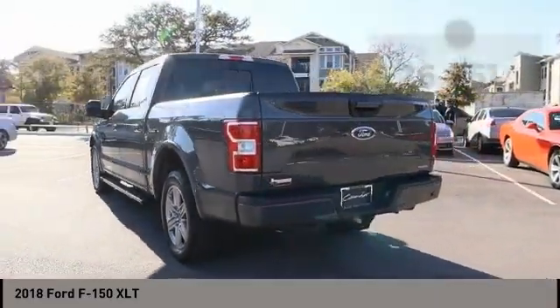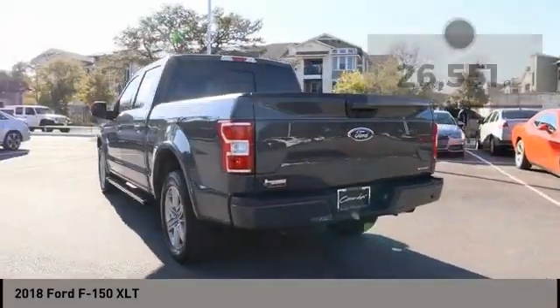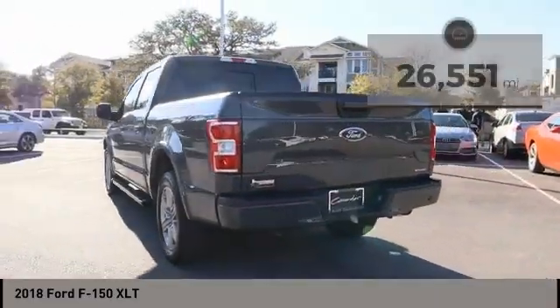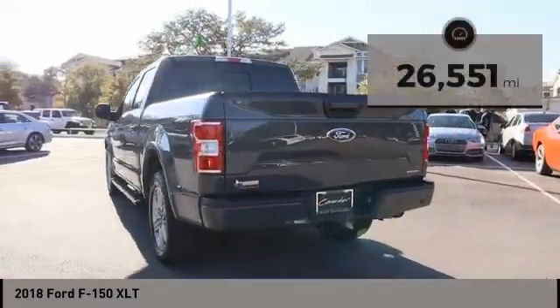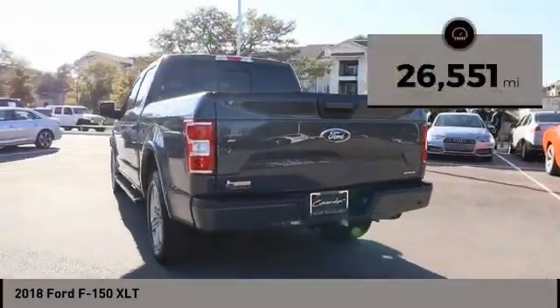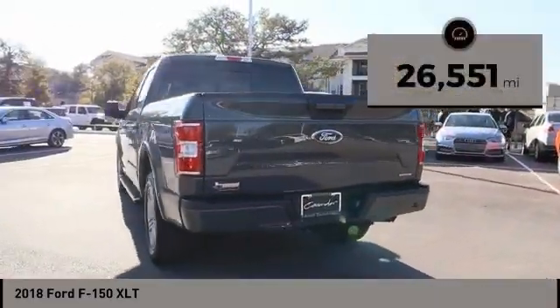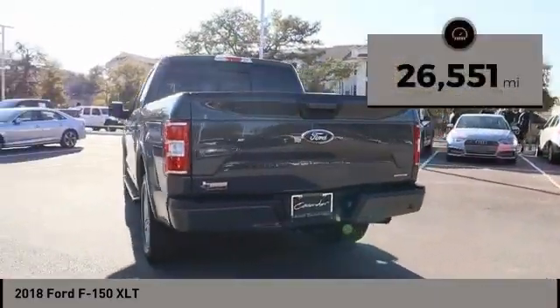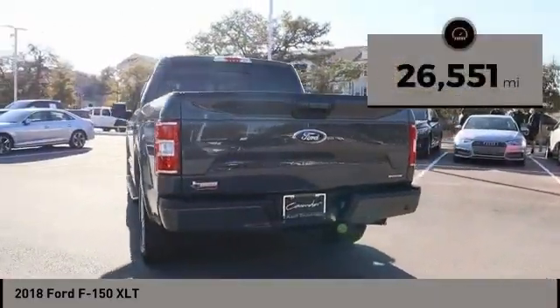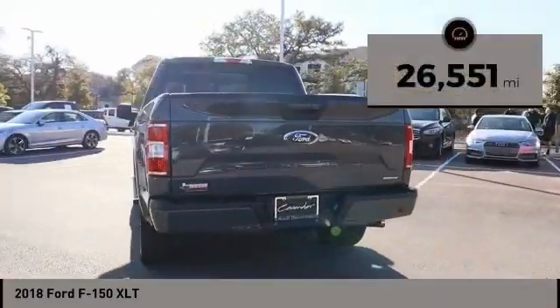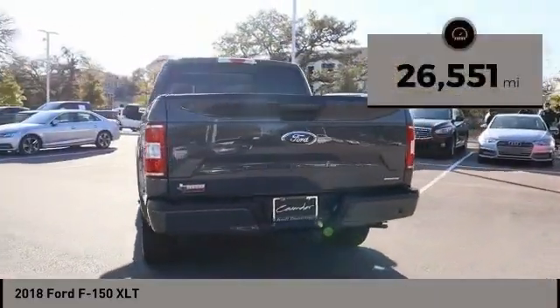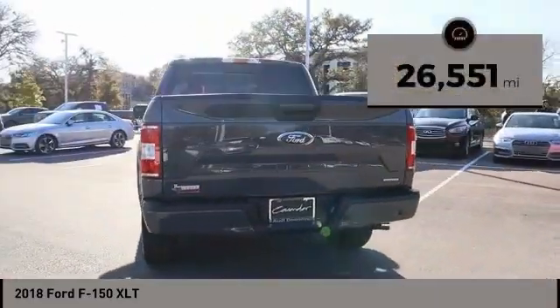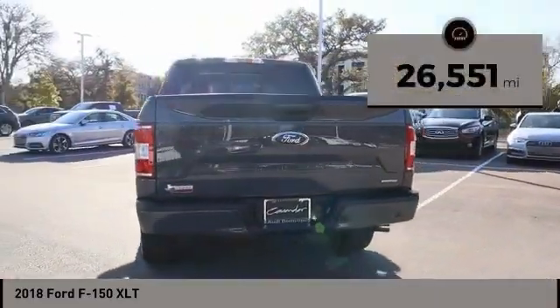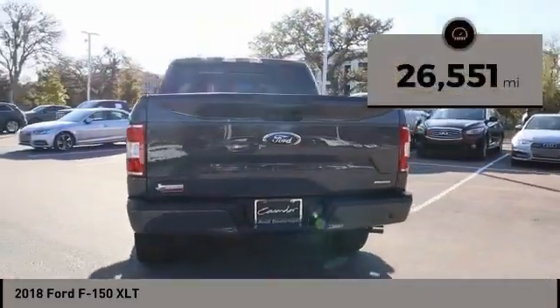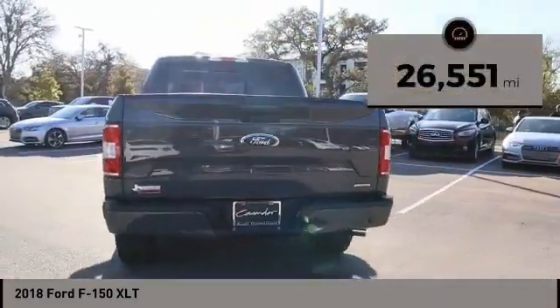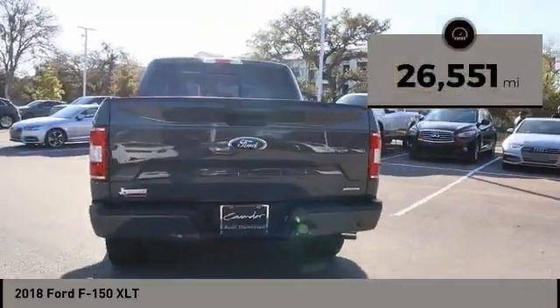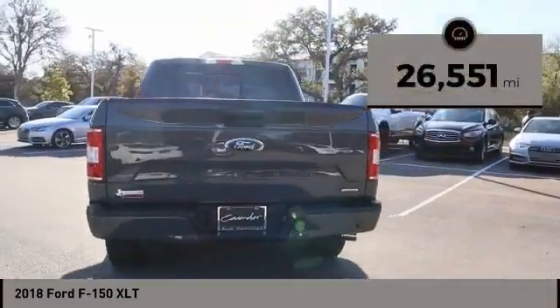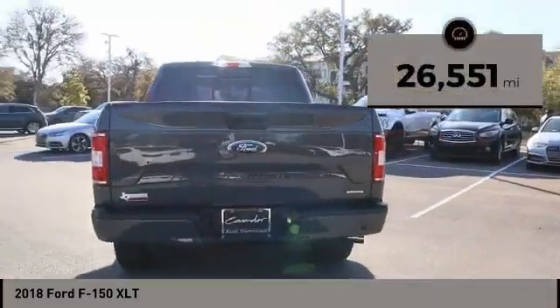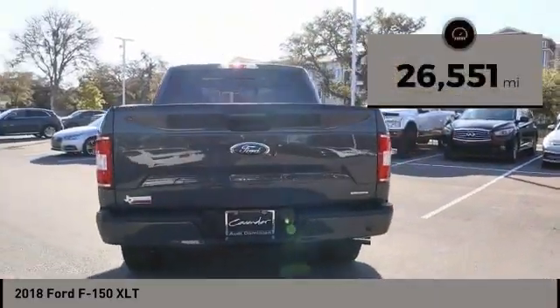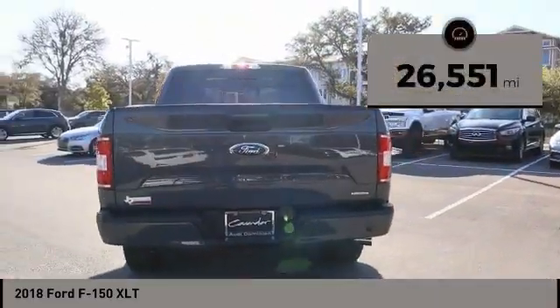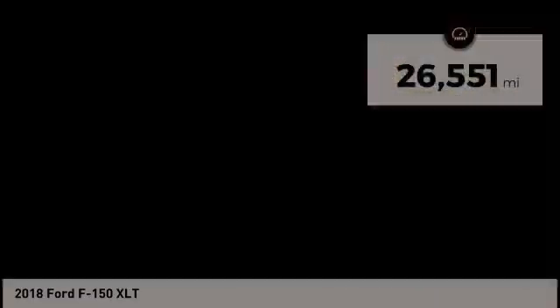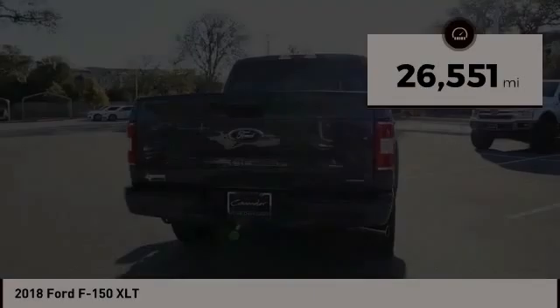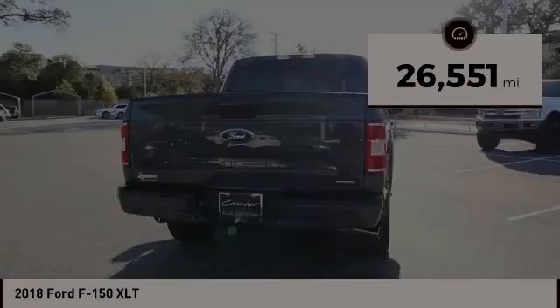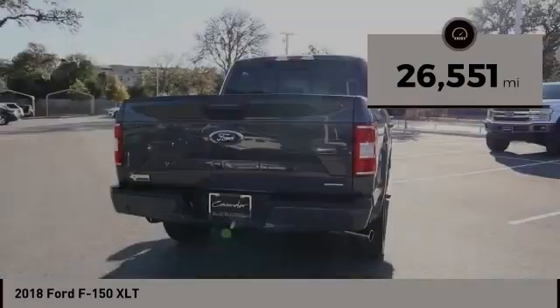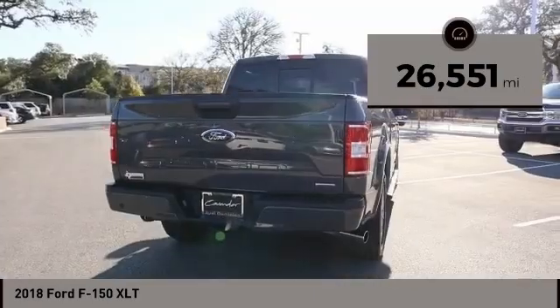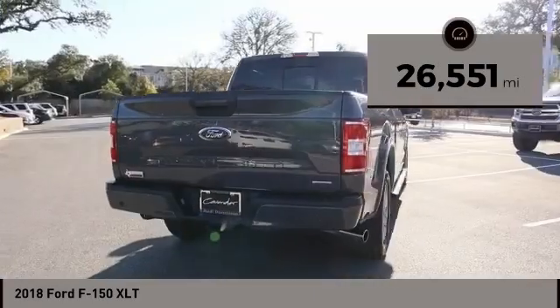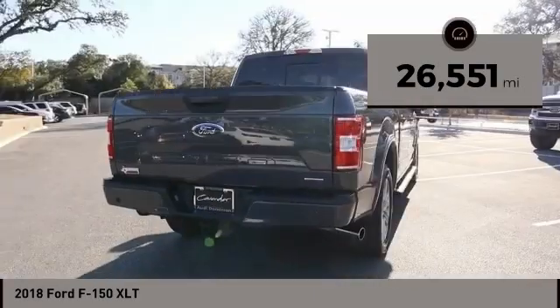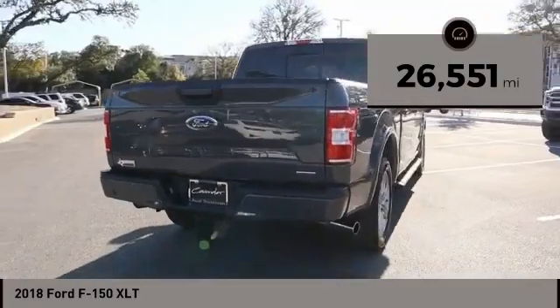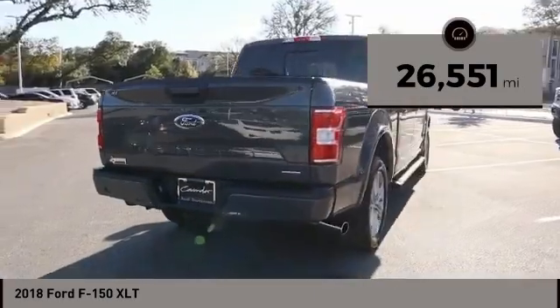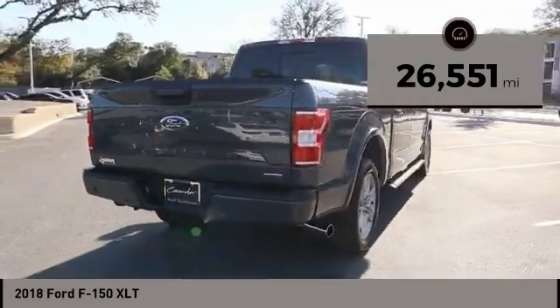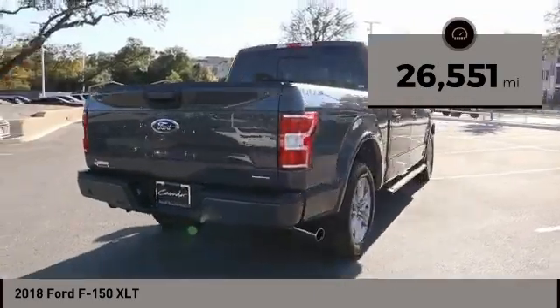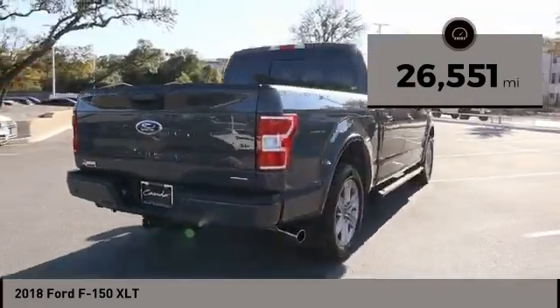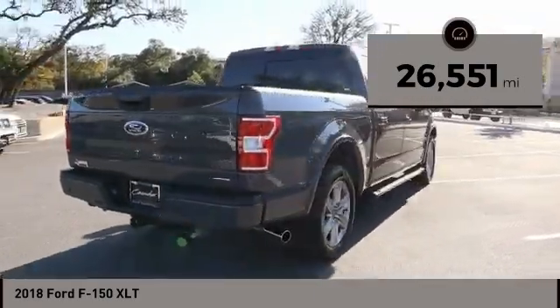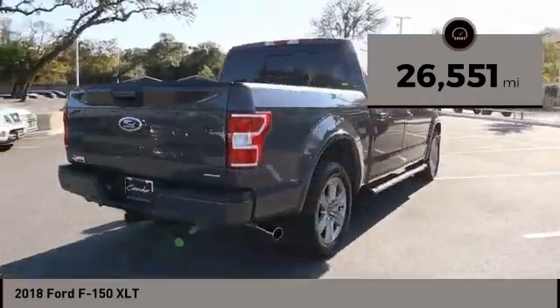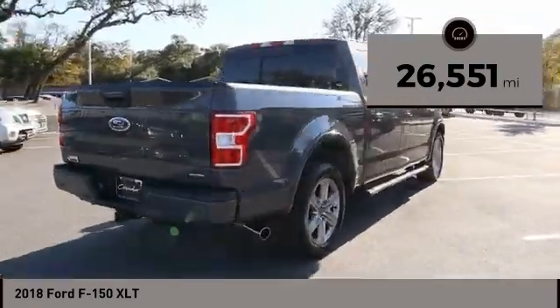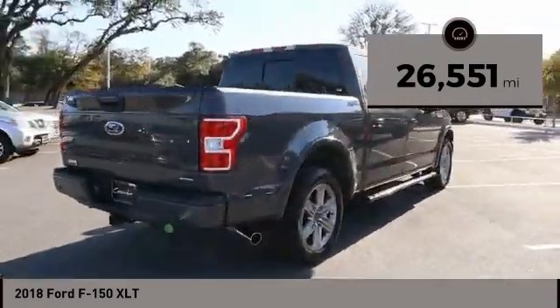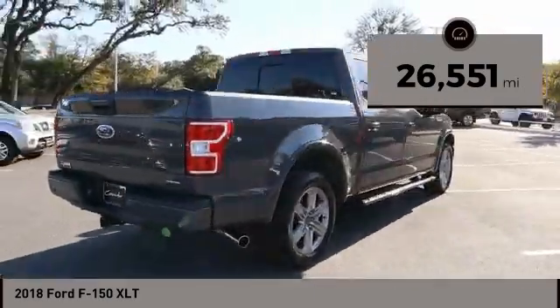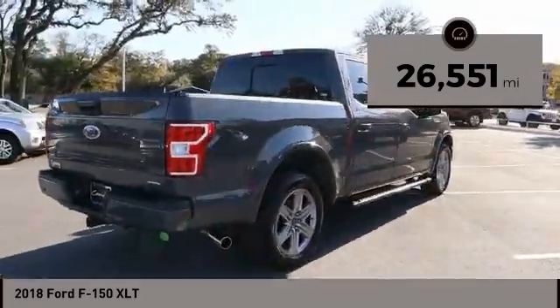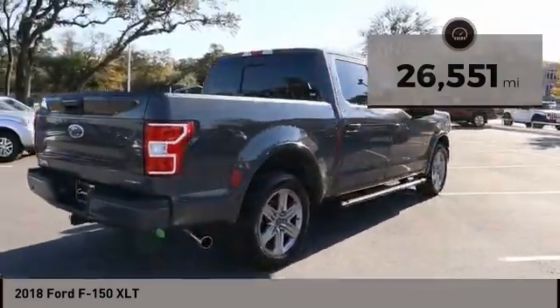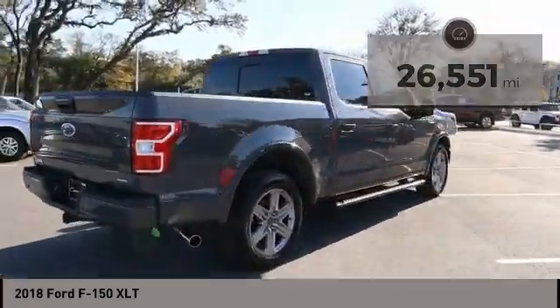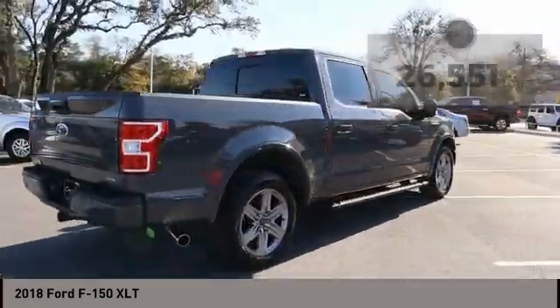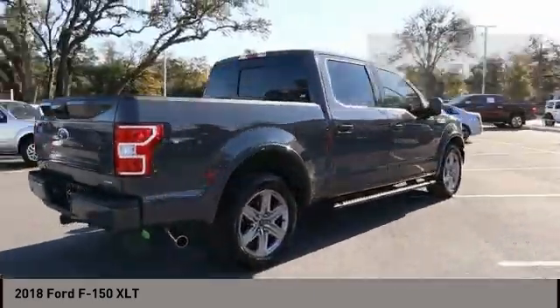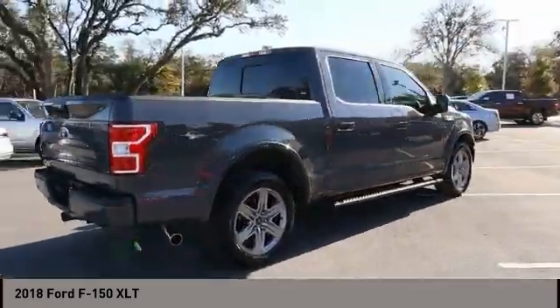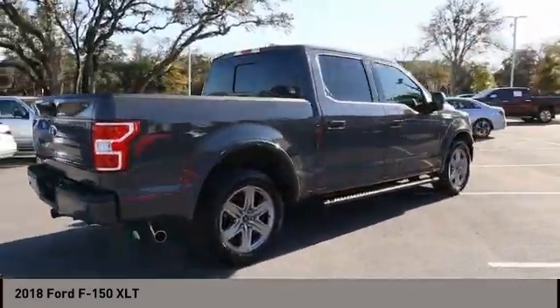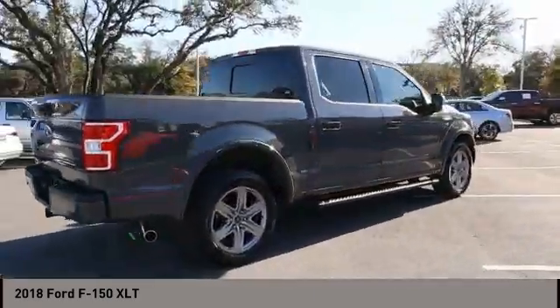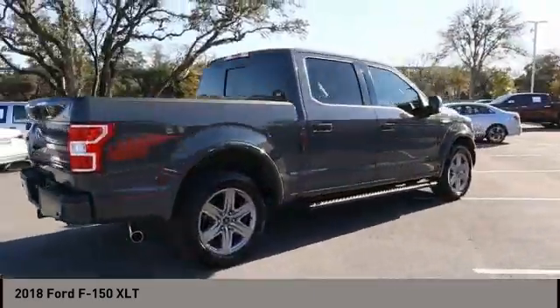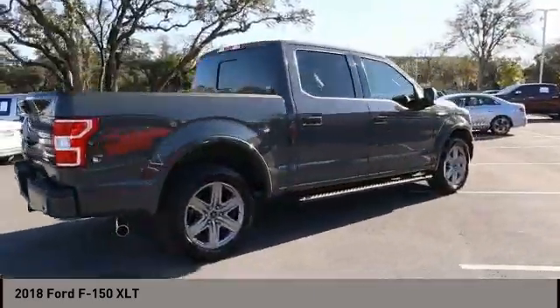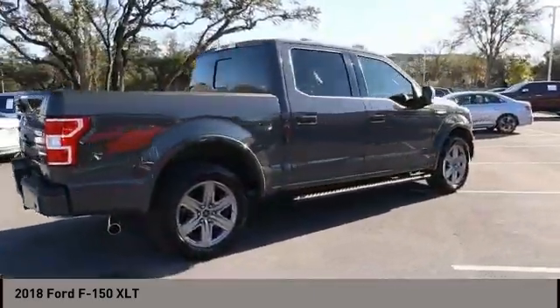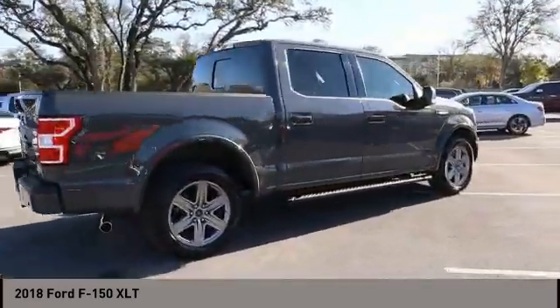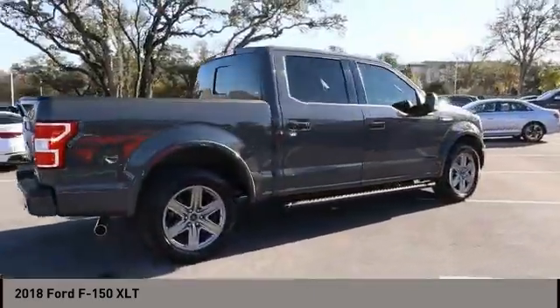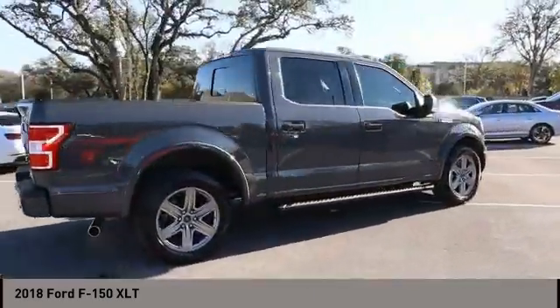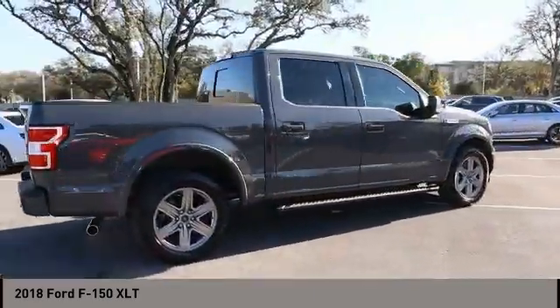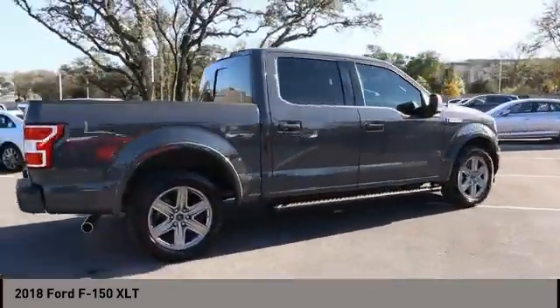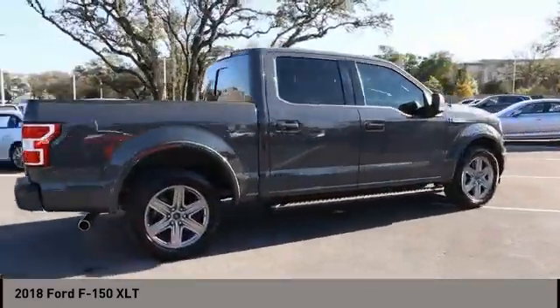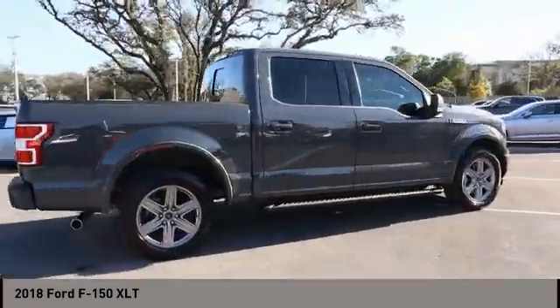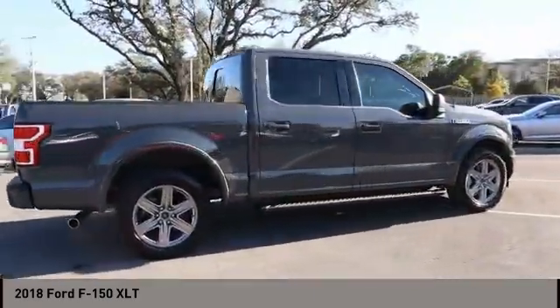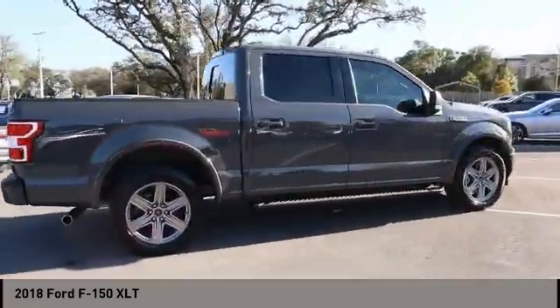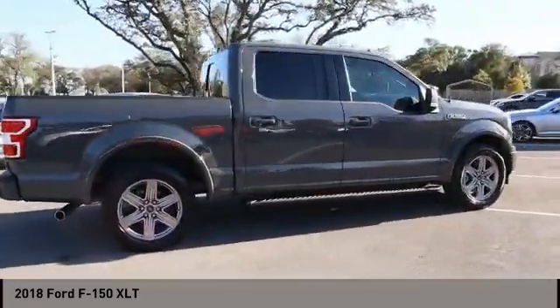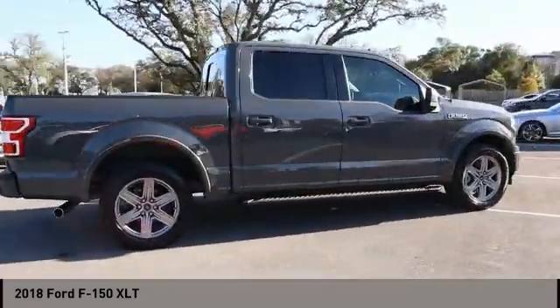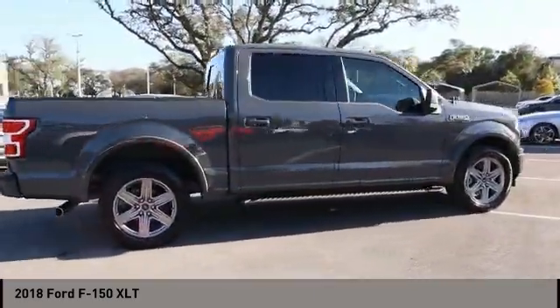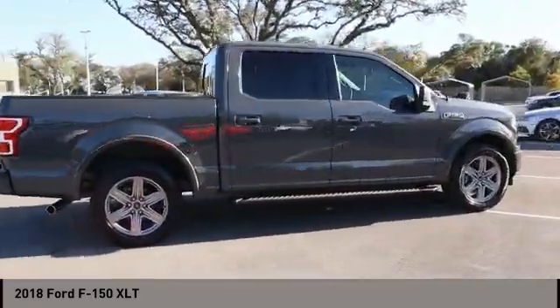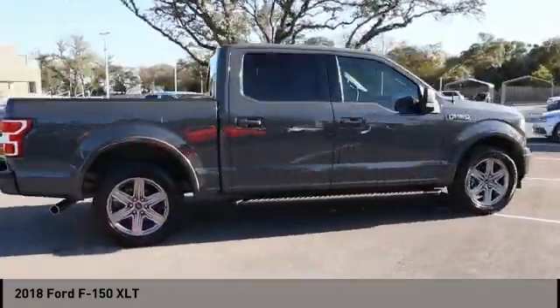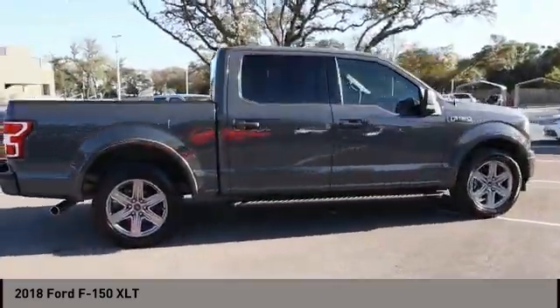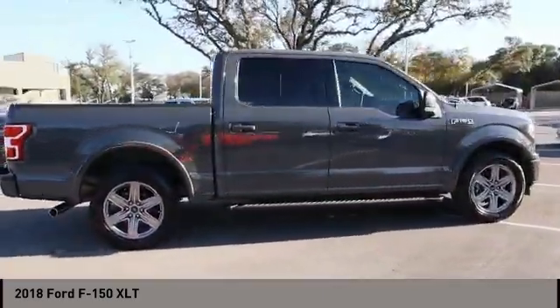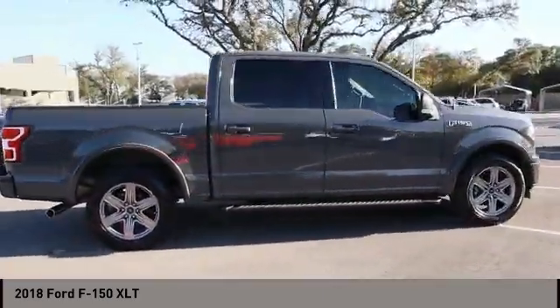This vehicle has less than 30,000 miles. Wouldn't you look great in this vehicle? Stop in today and see for yourself.